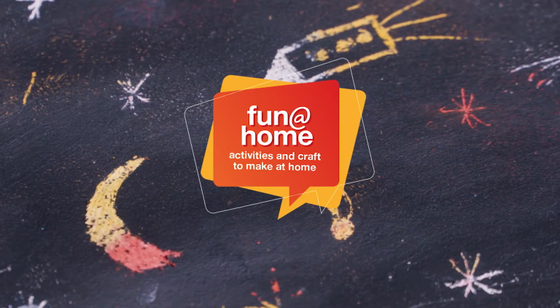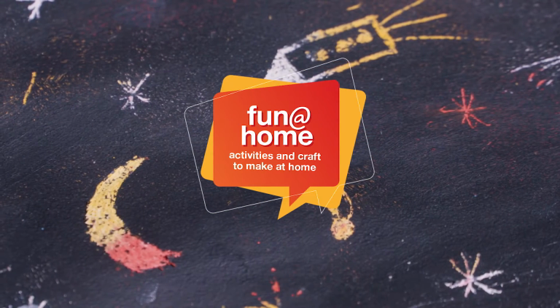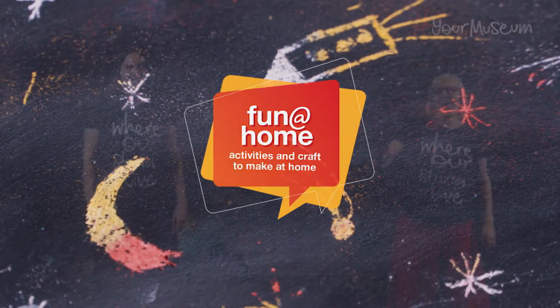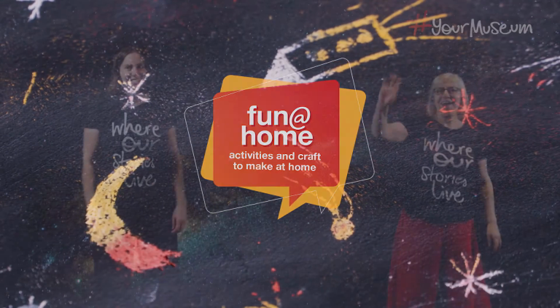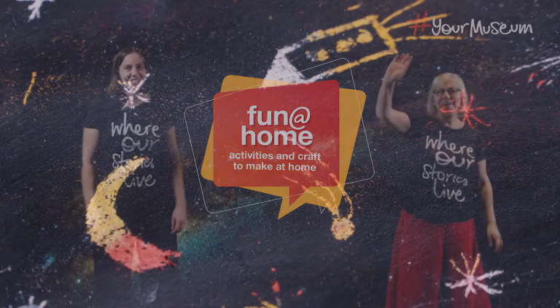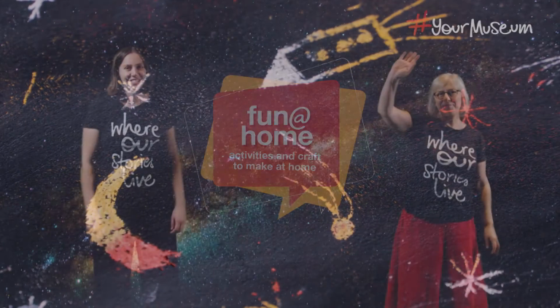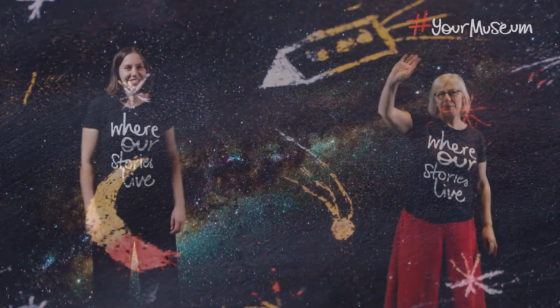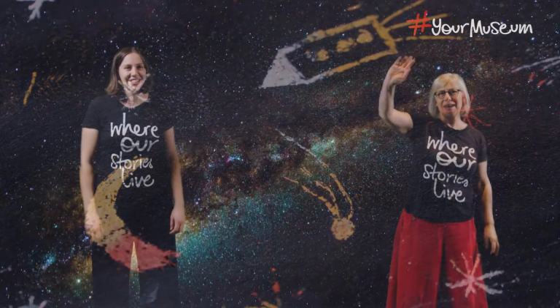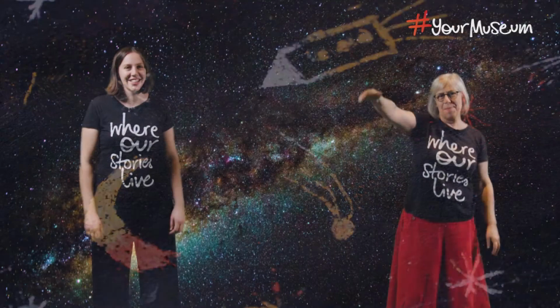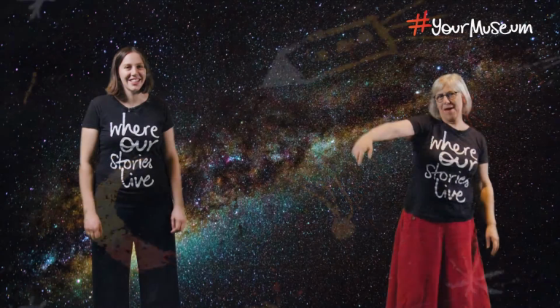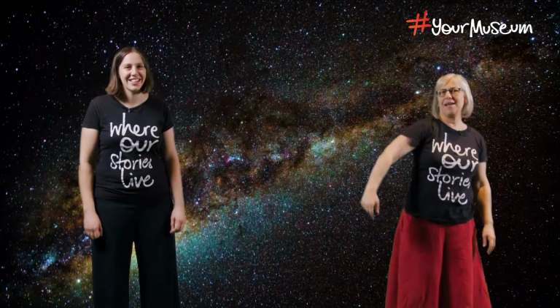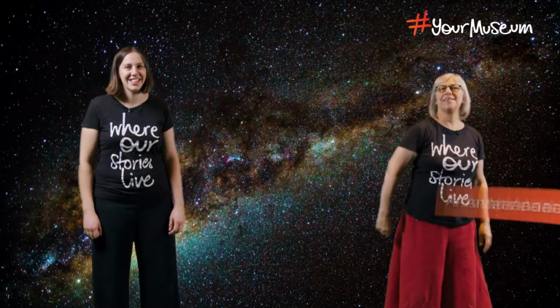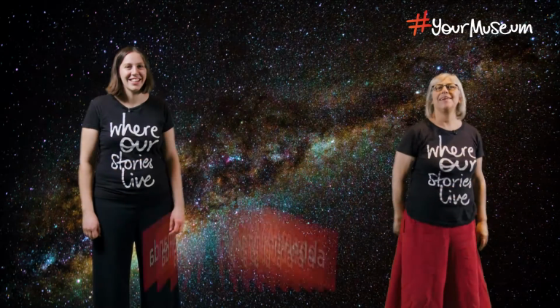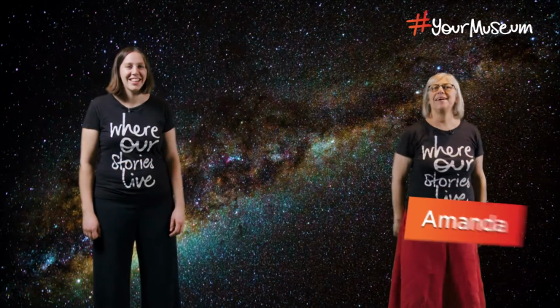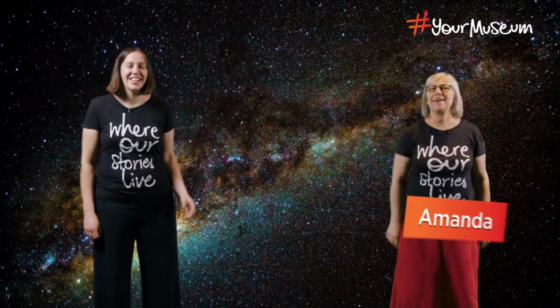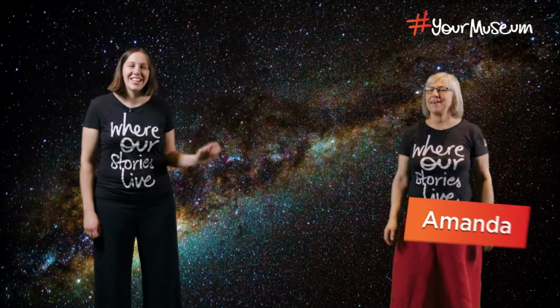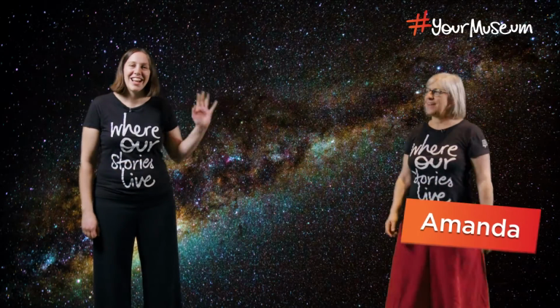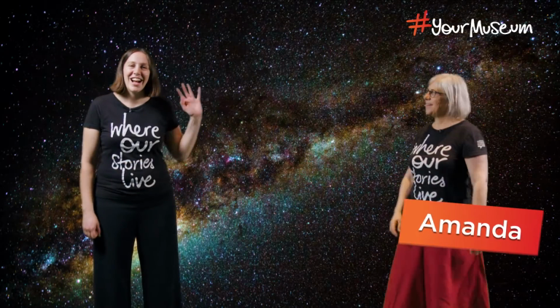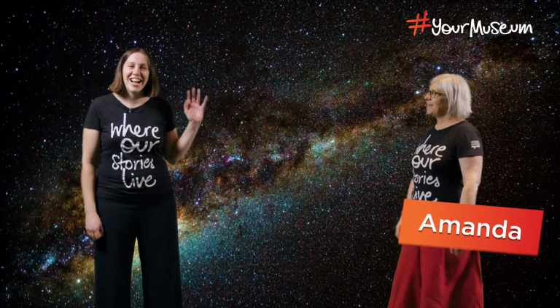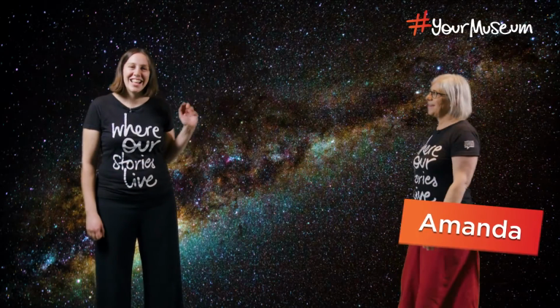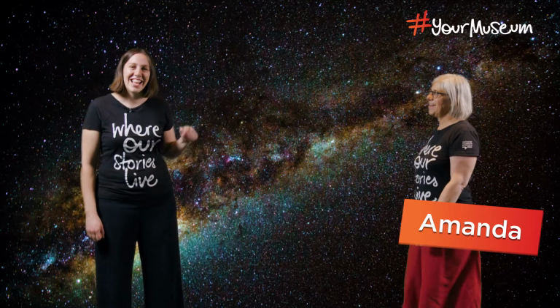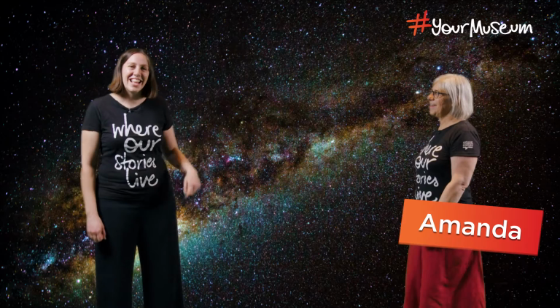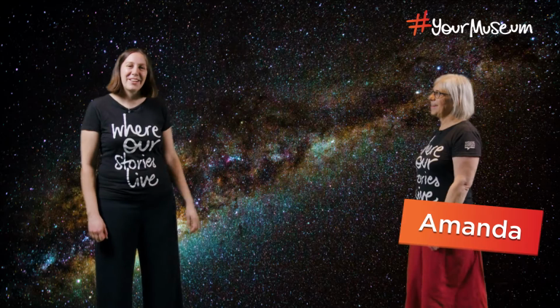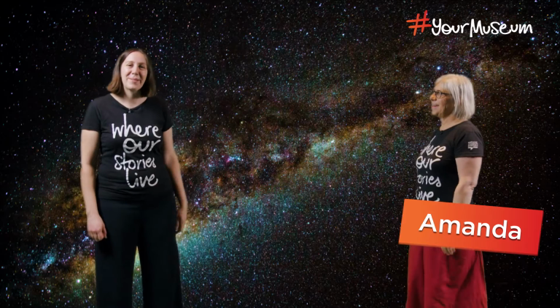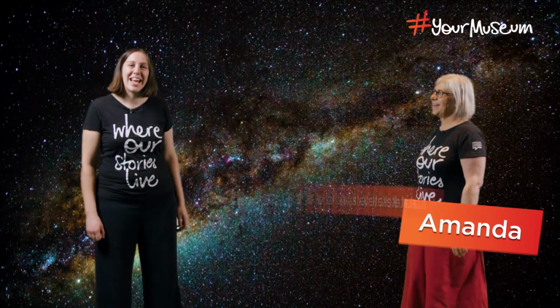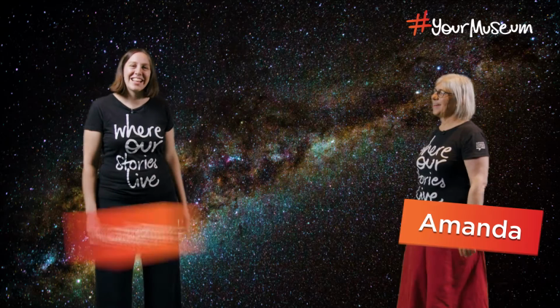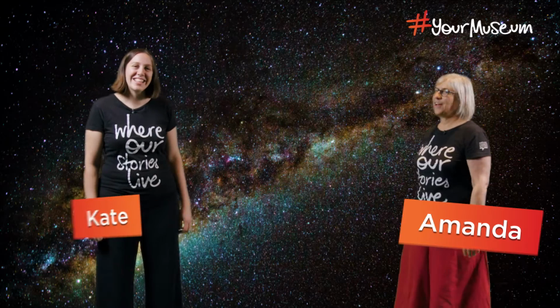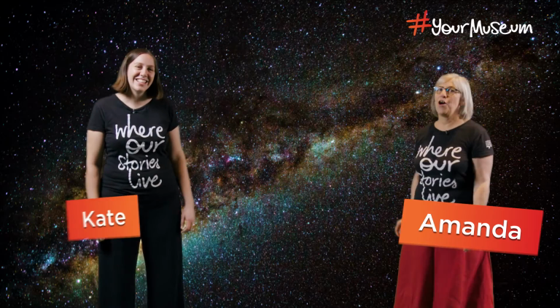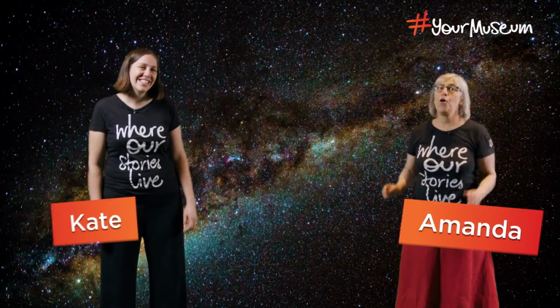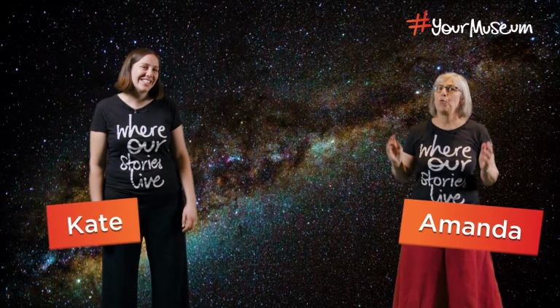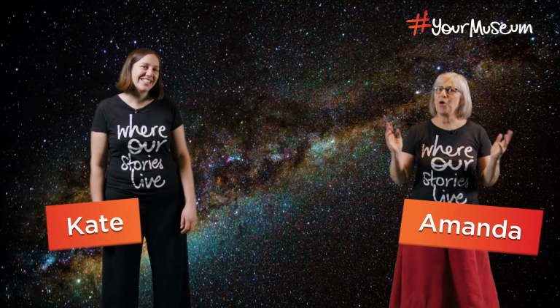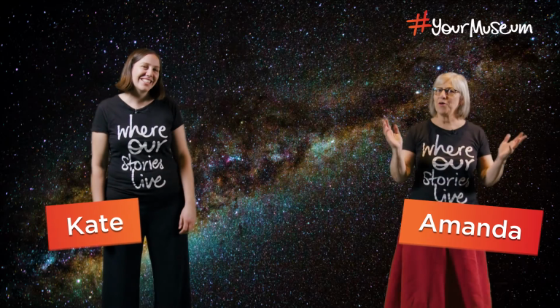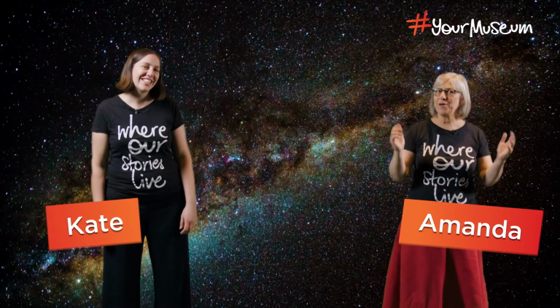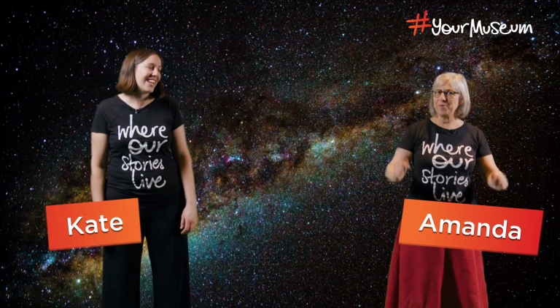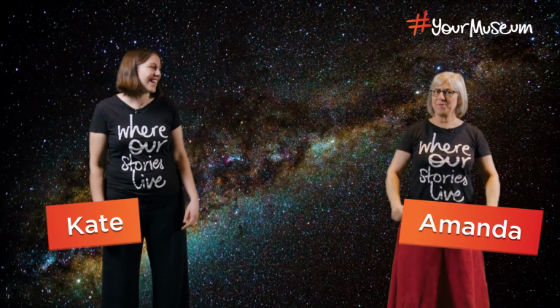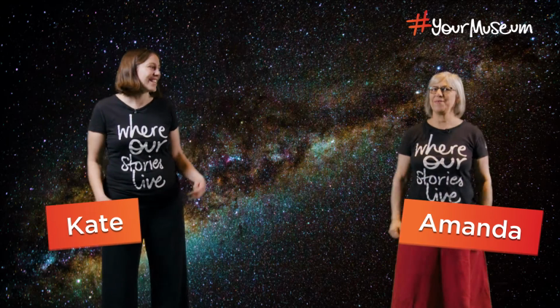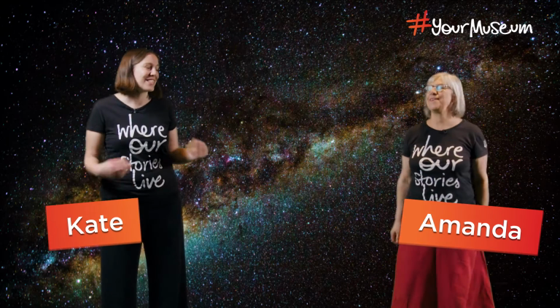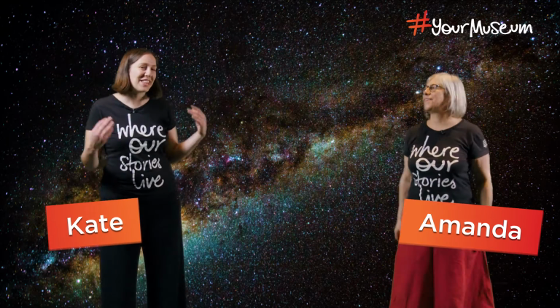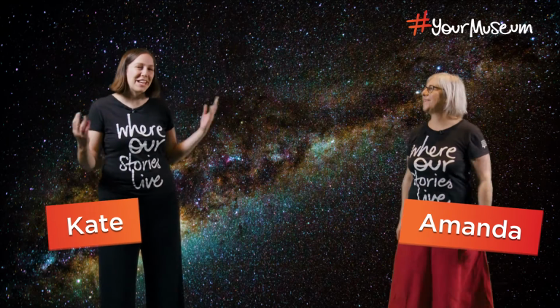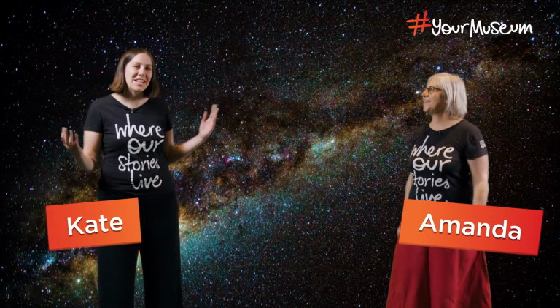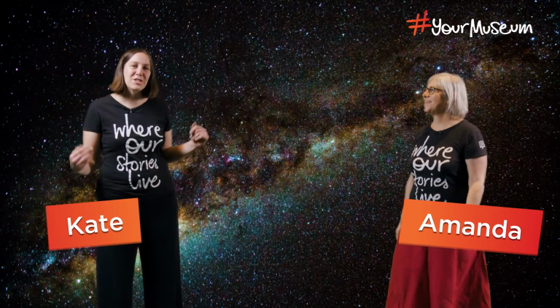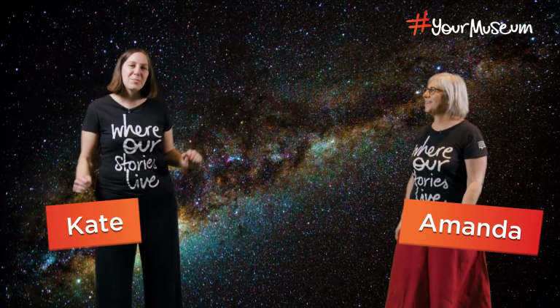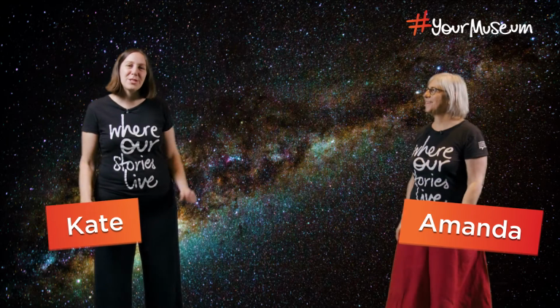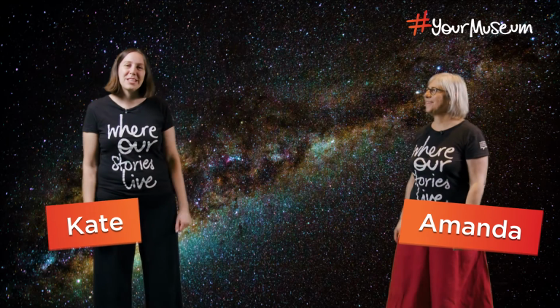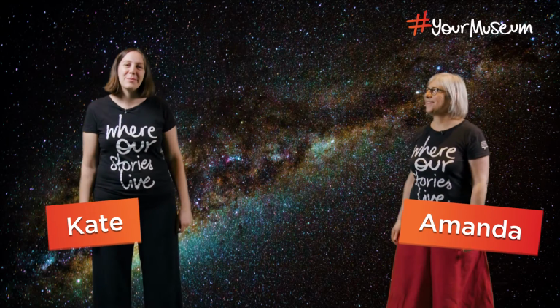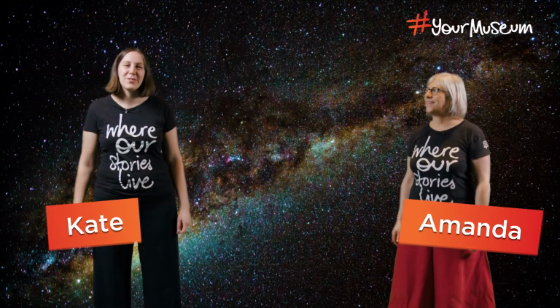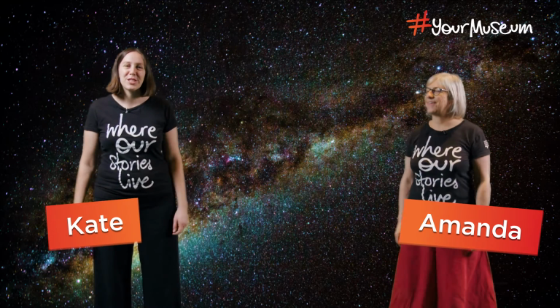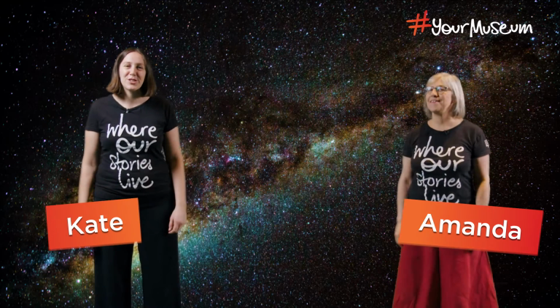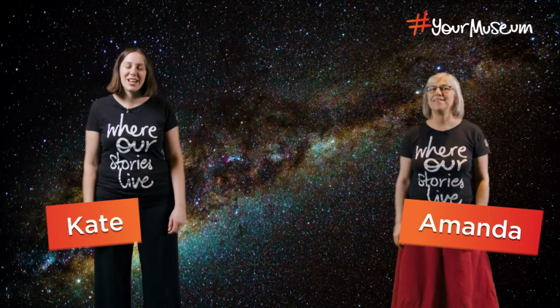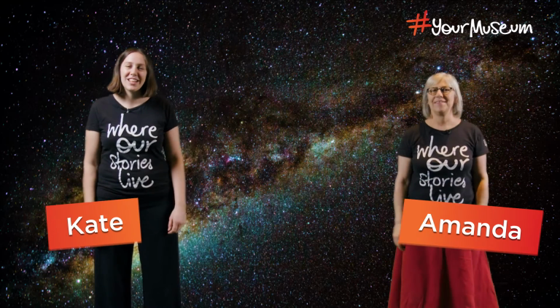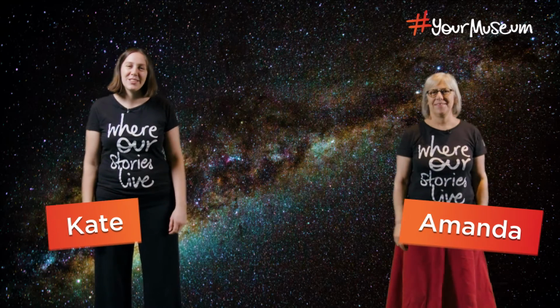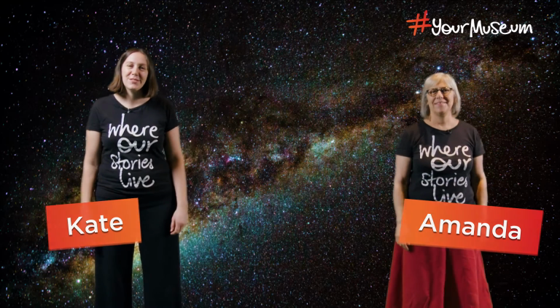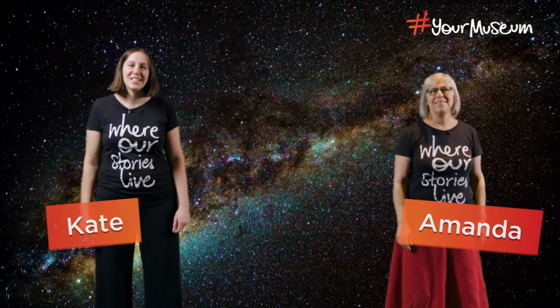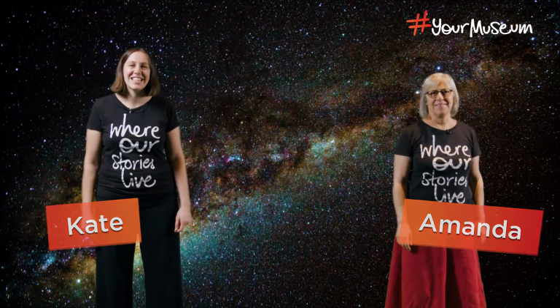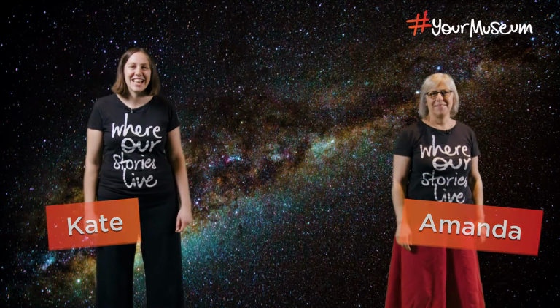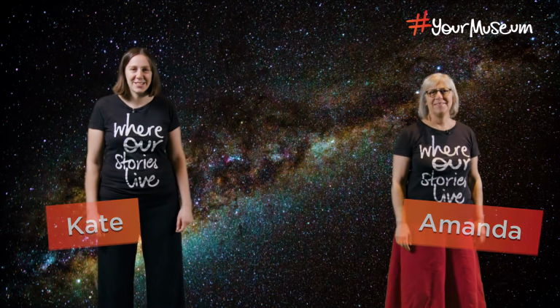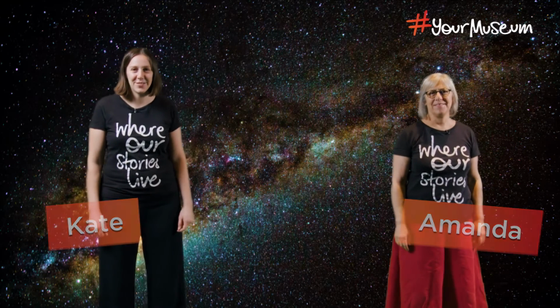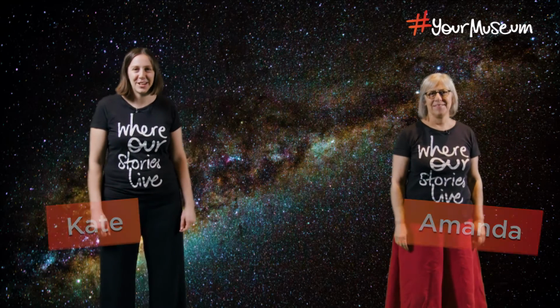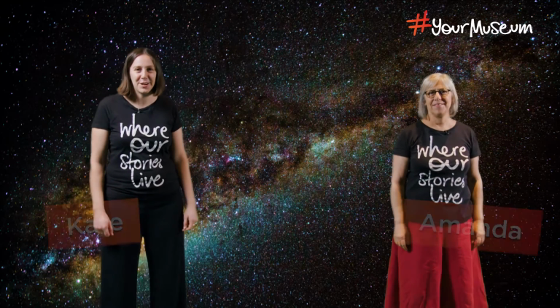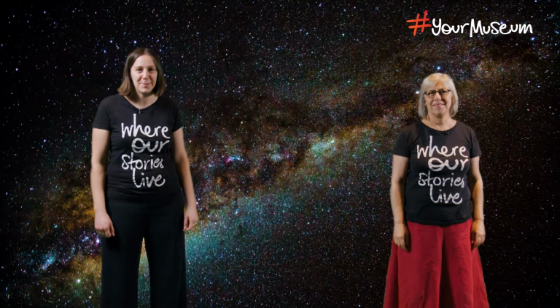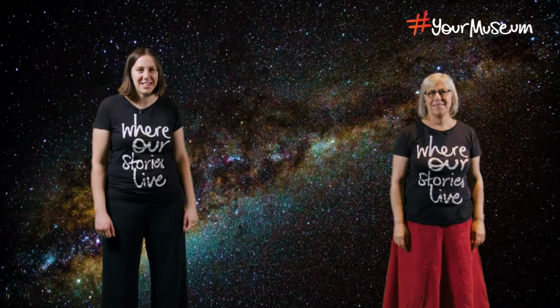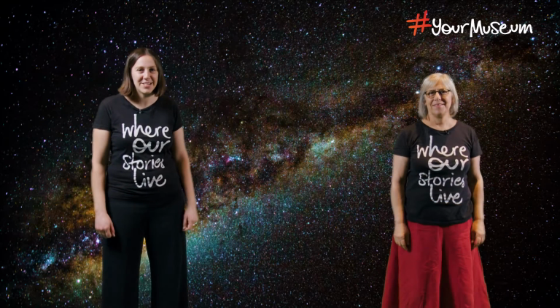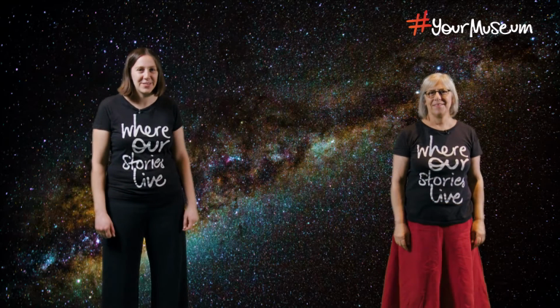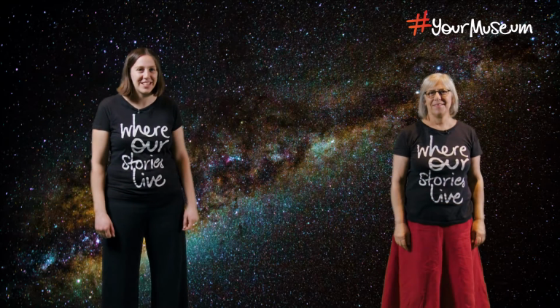Hi everyone, Amanda here. Hi, and I'm Kate. Welcome to the National Museum of Australia for today's fun at home activity.